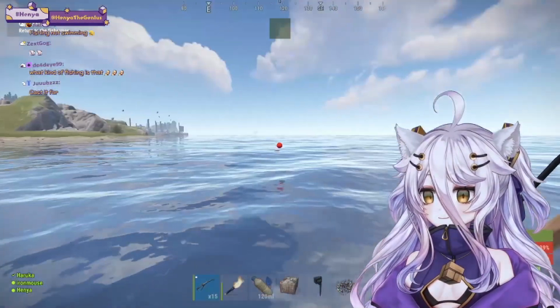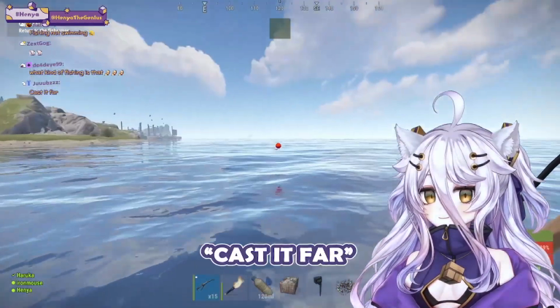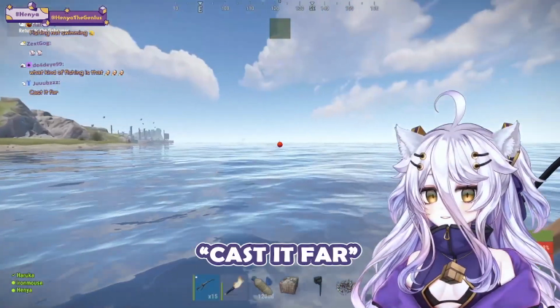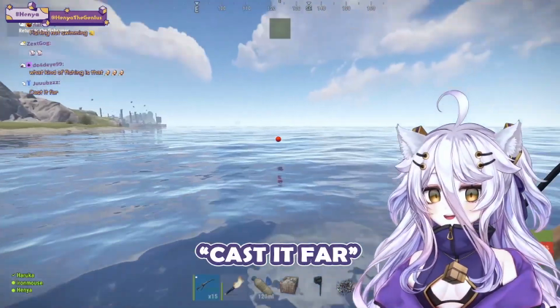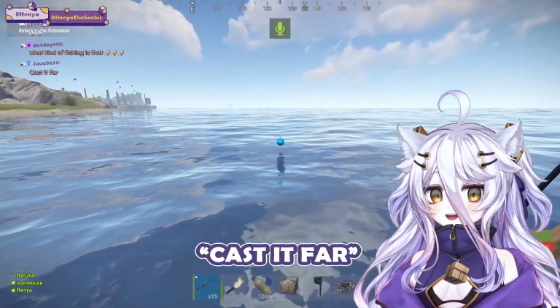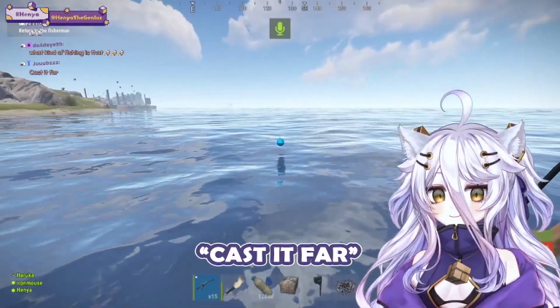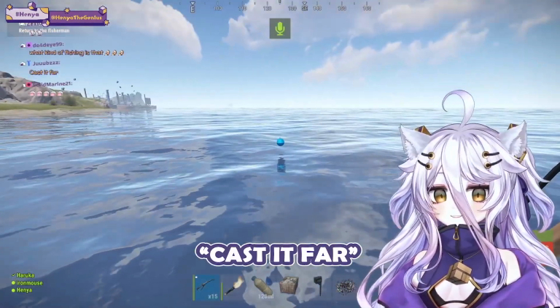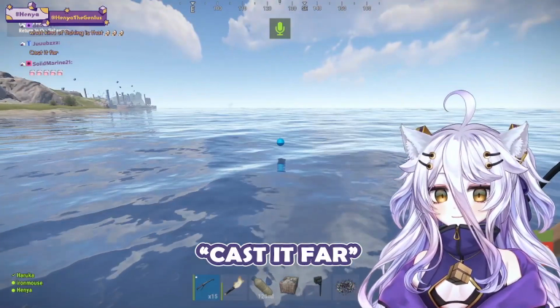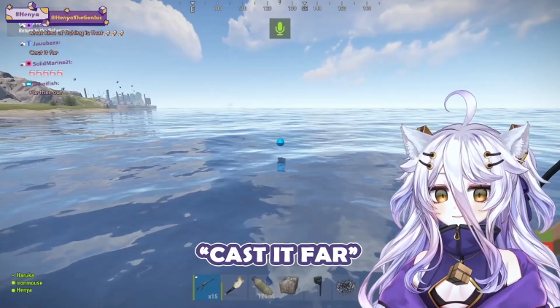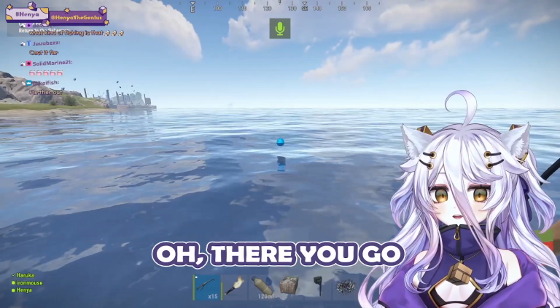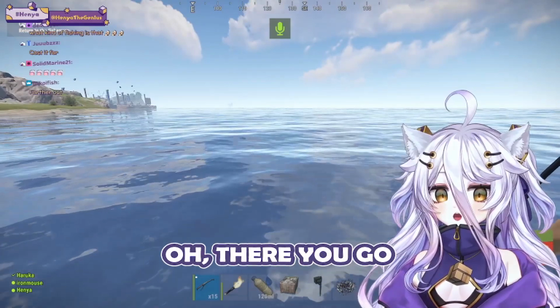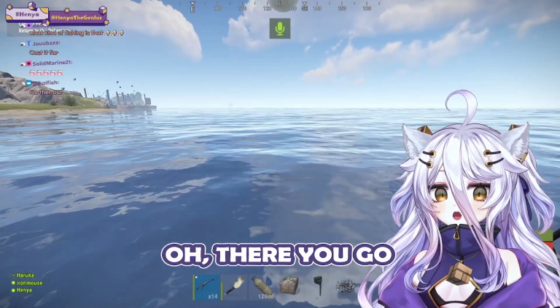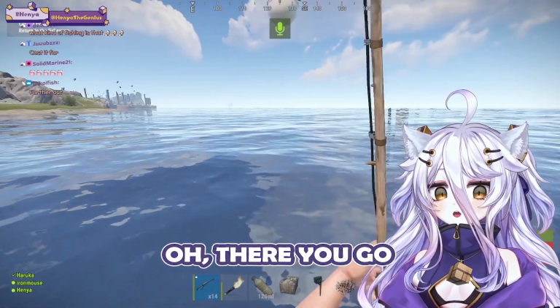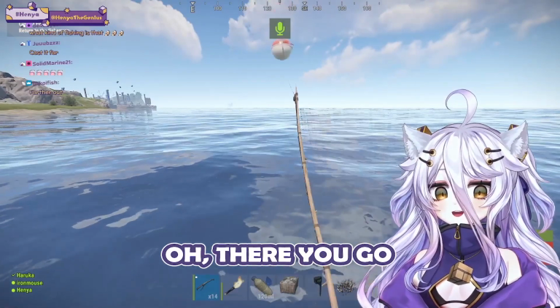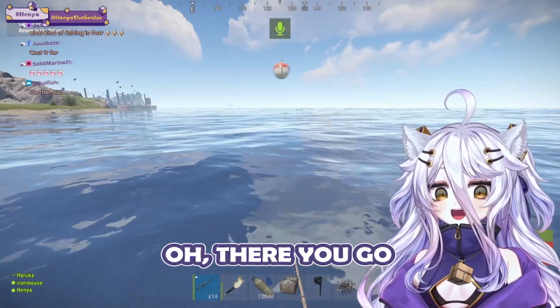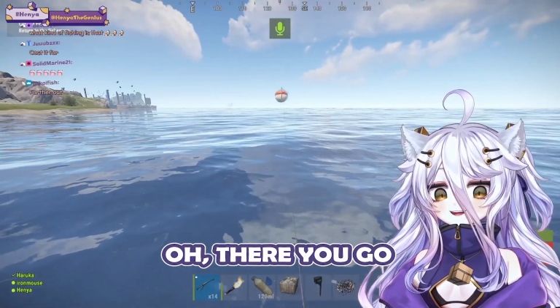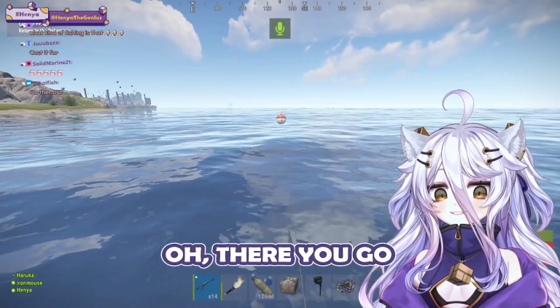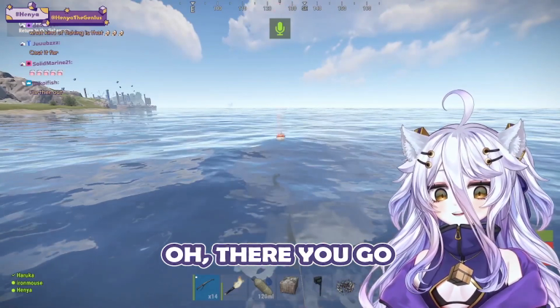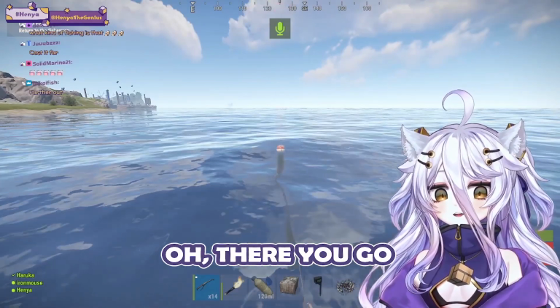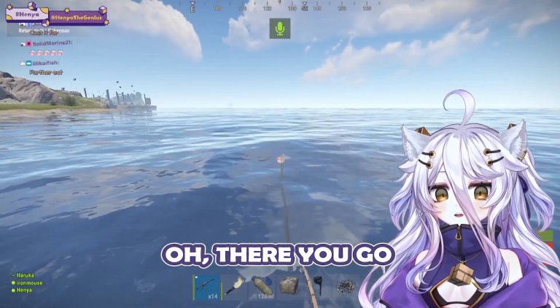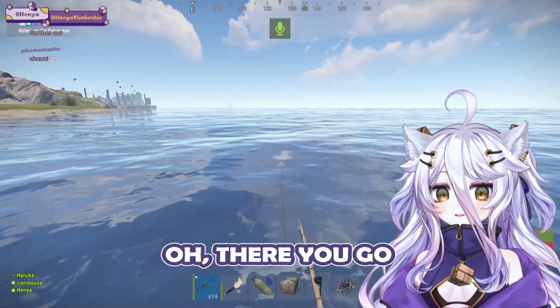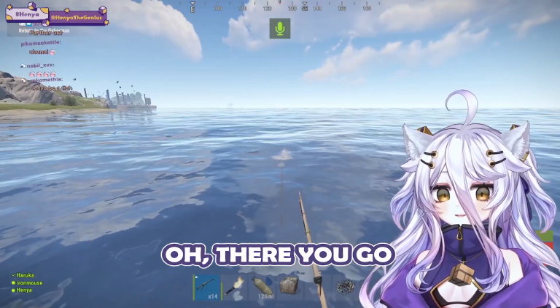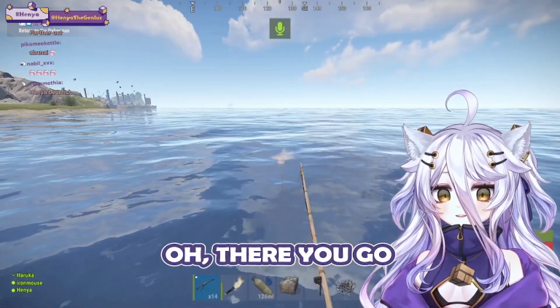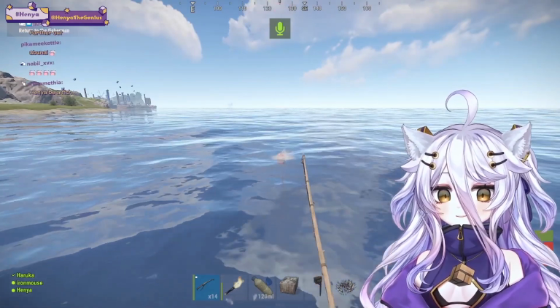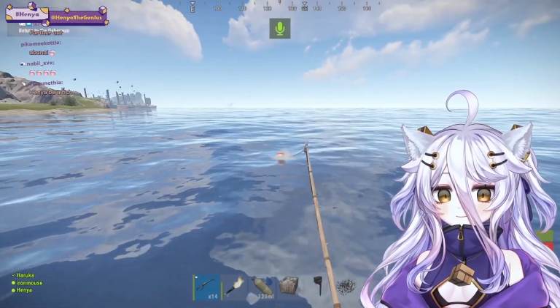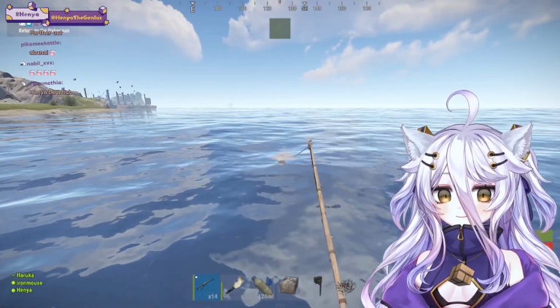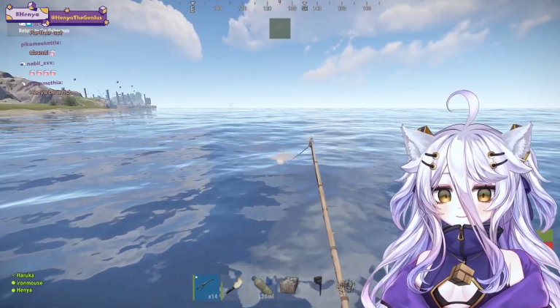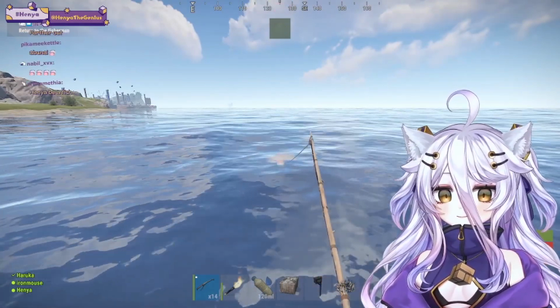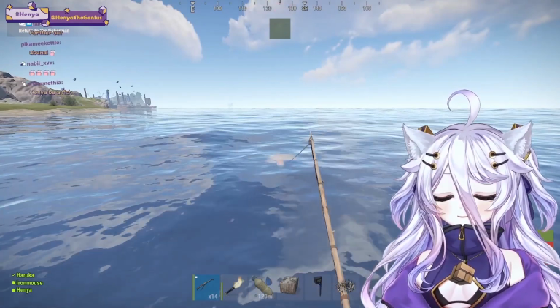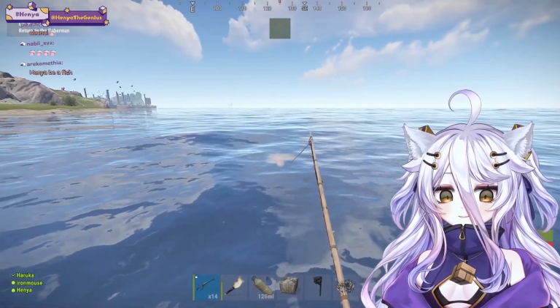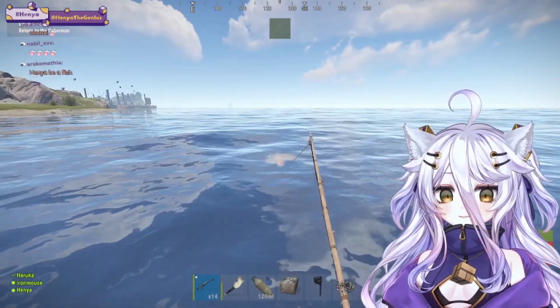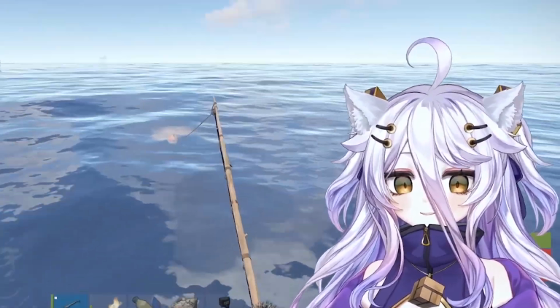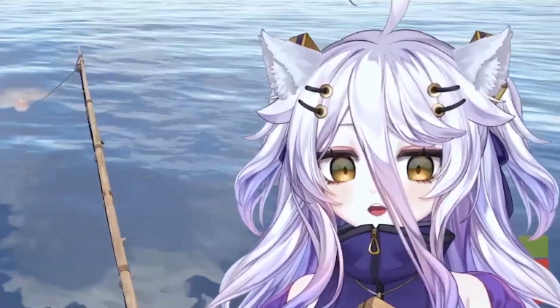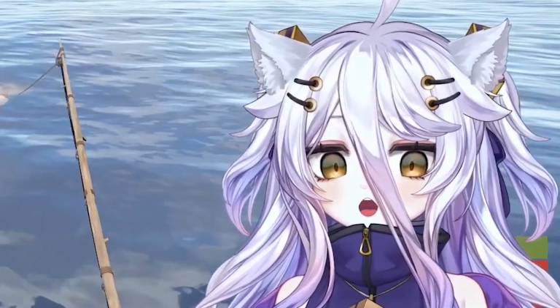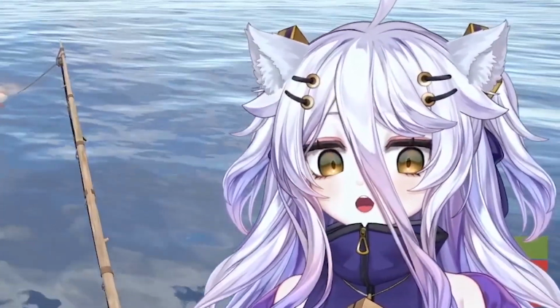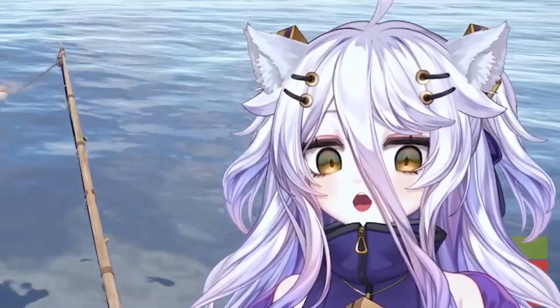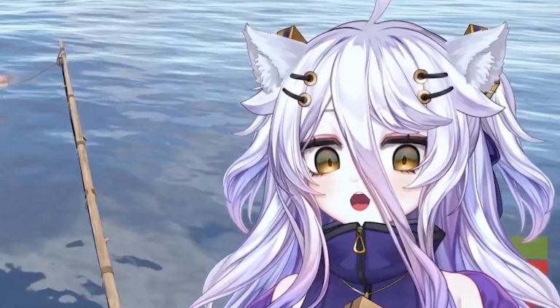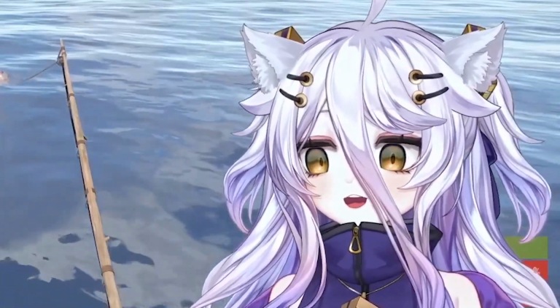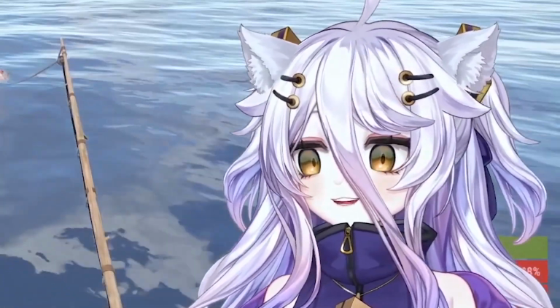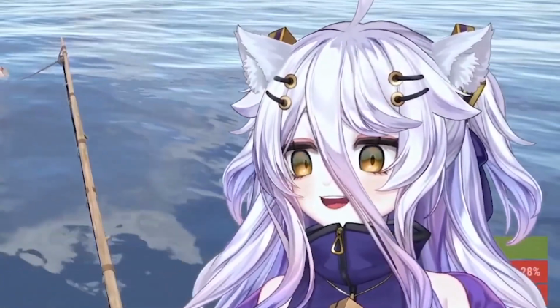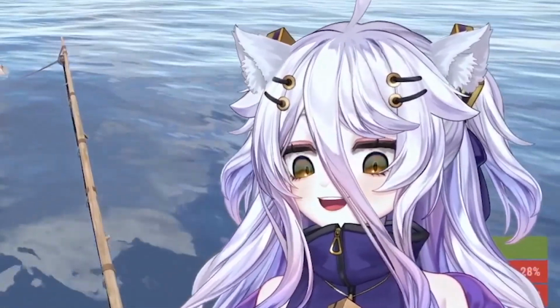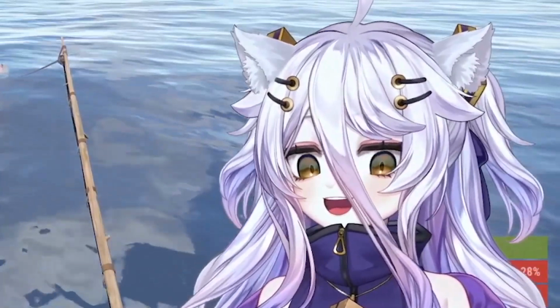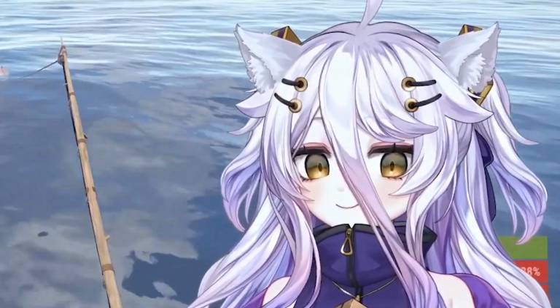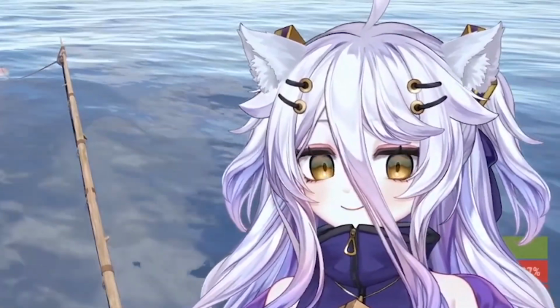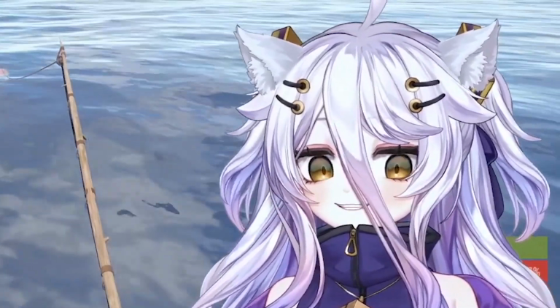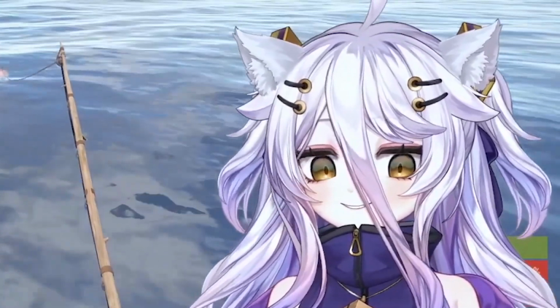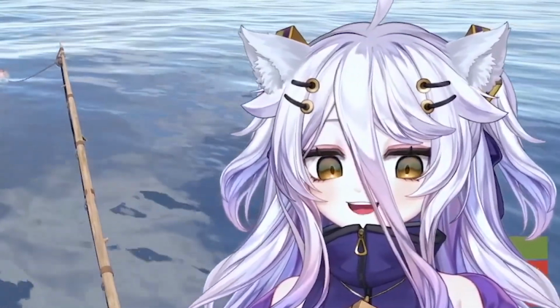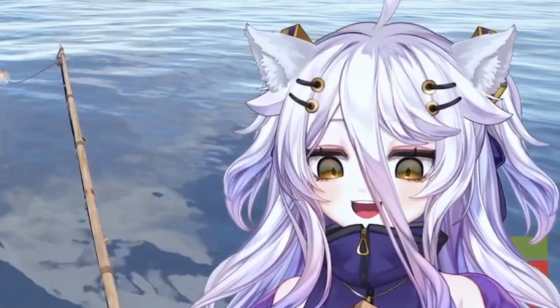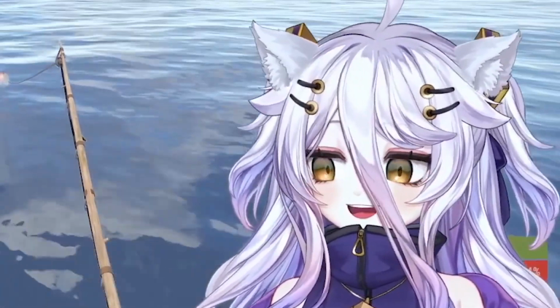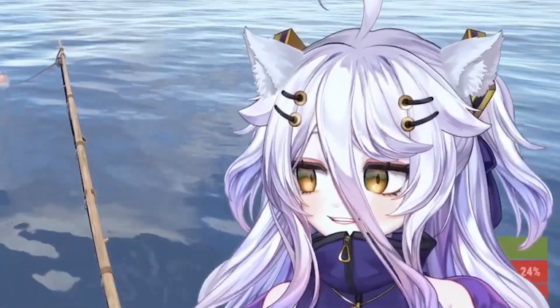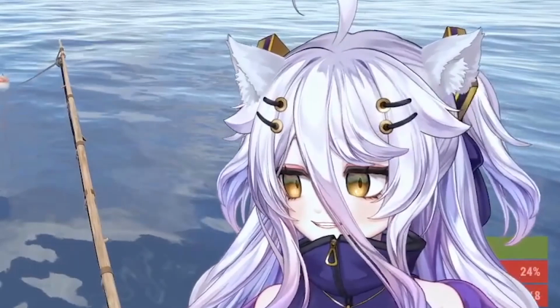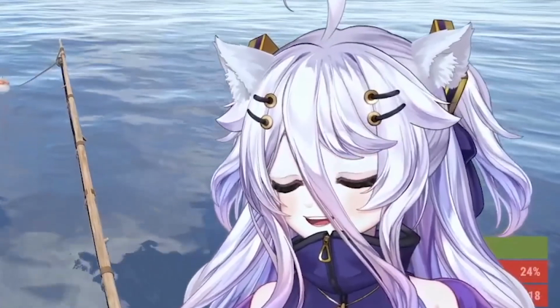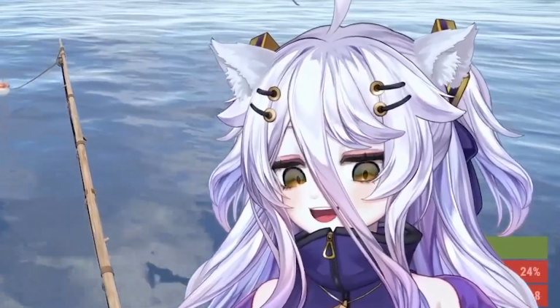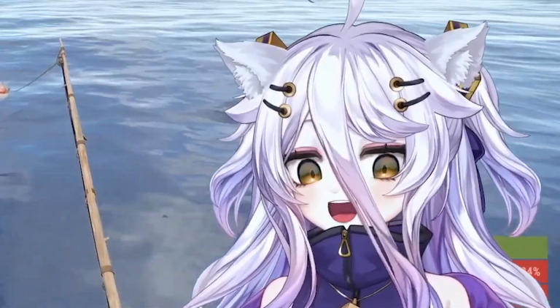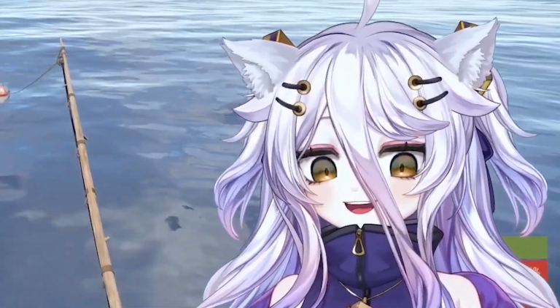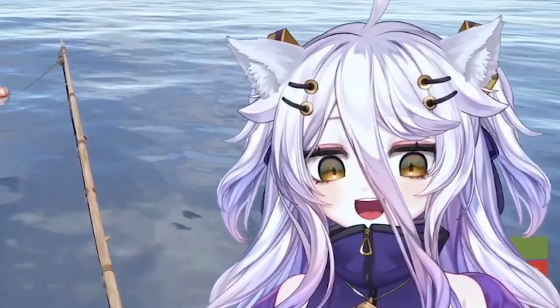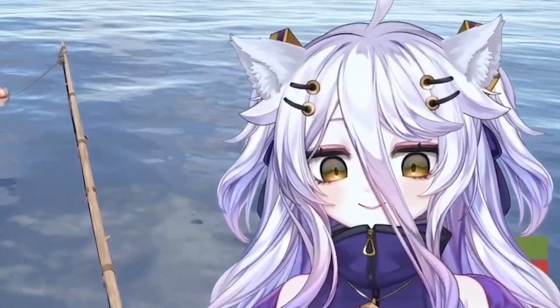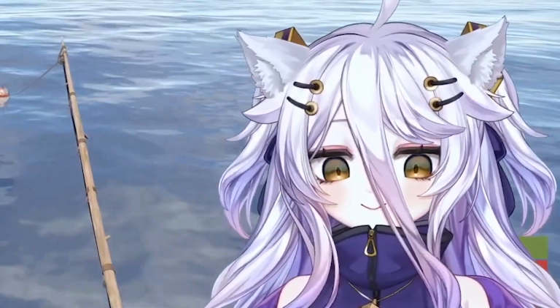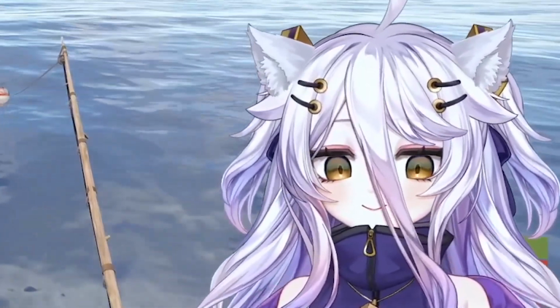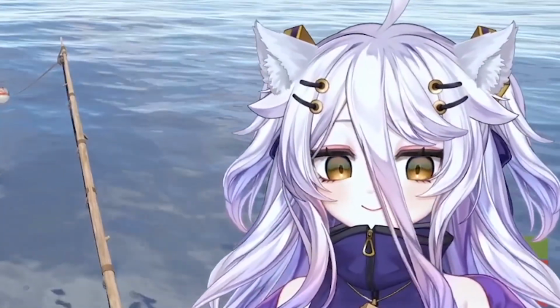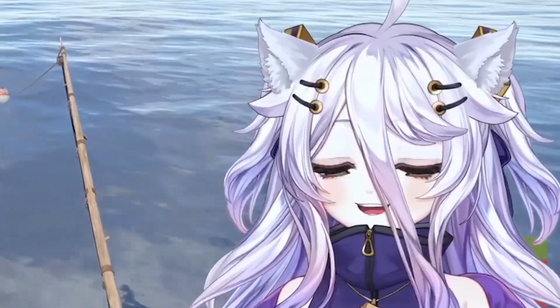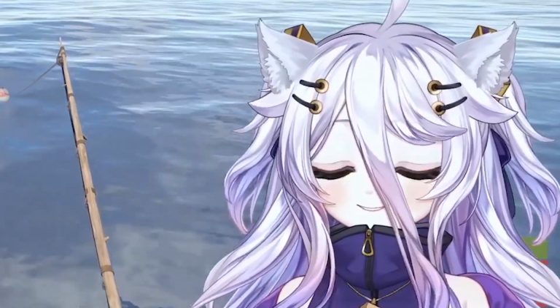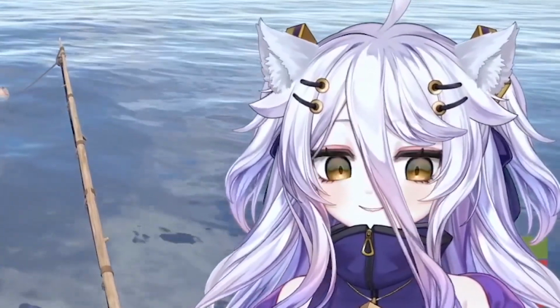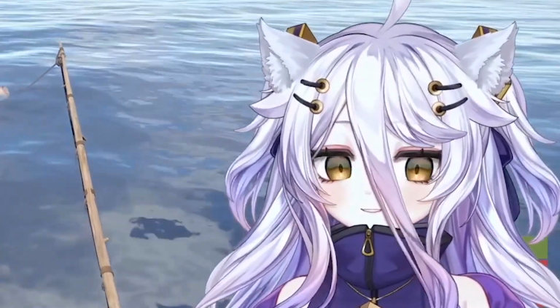Cast it far. Oh, there you go. I got a fishing good. That's cool.